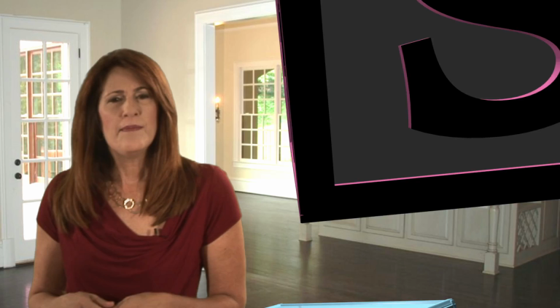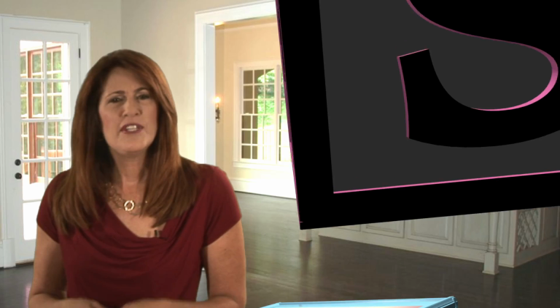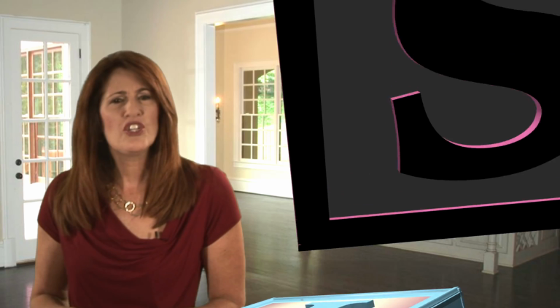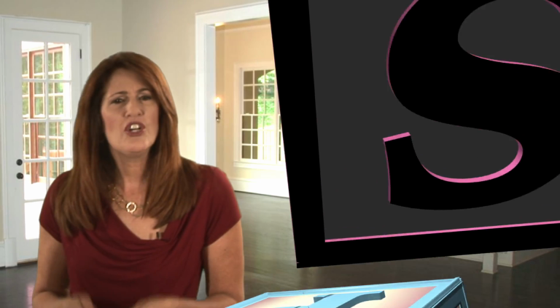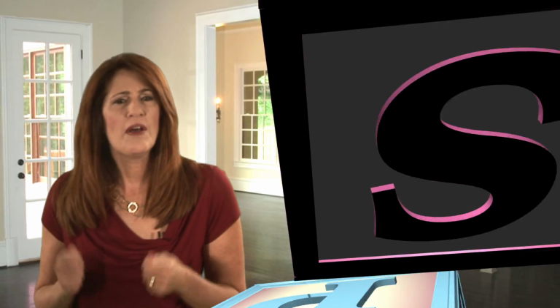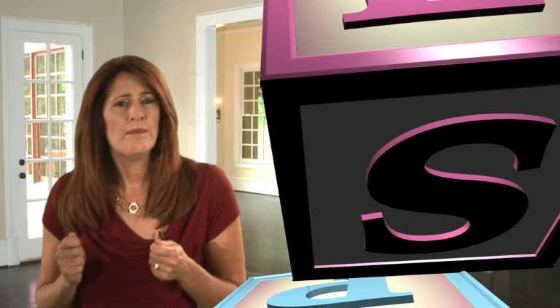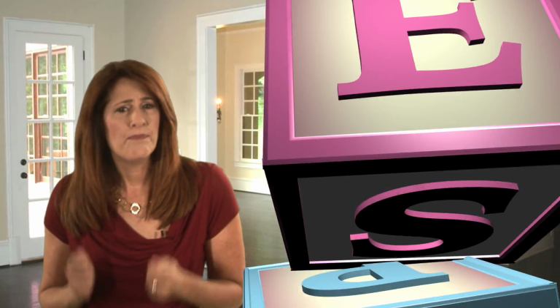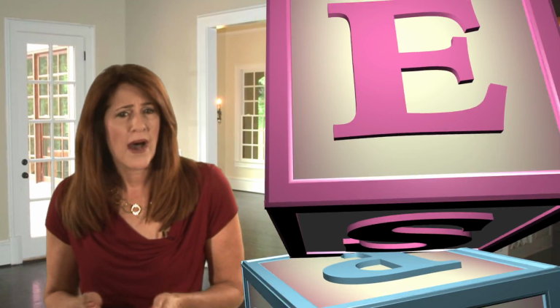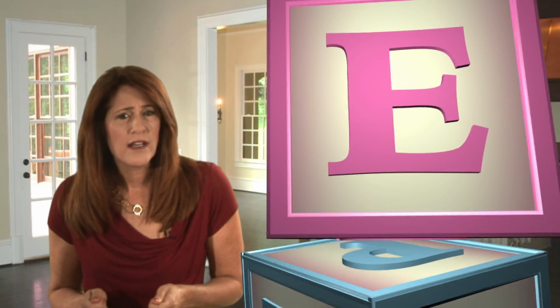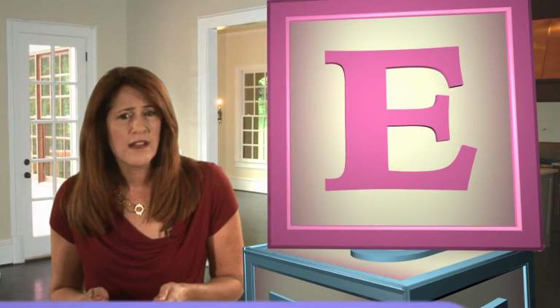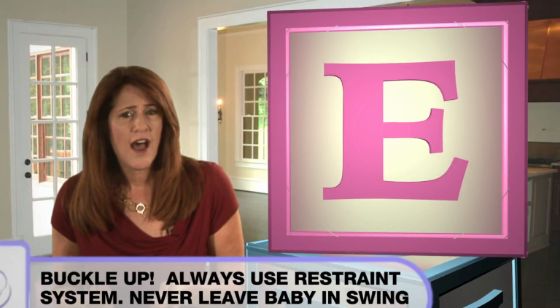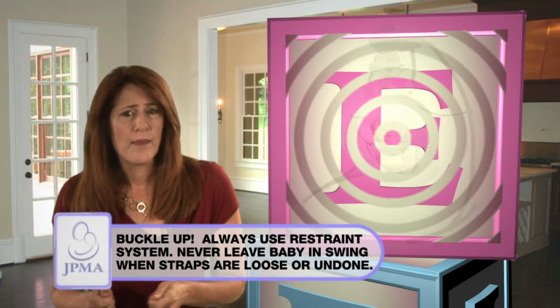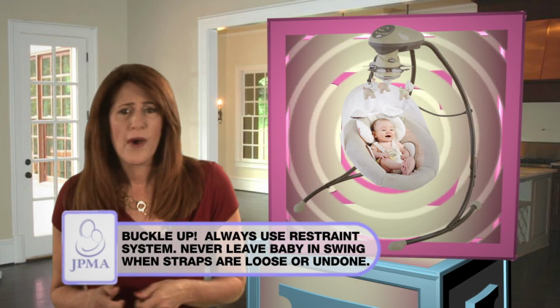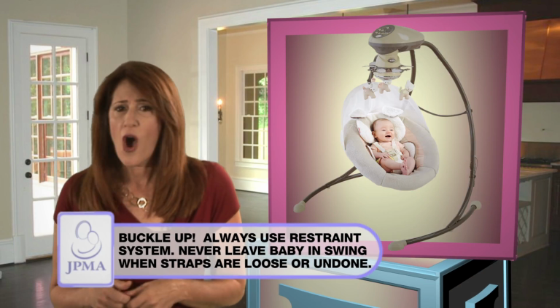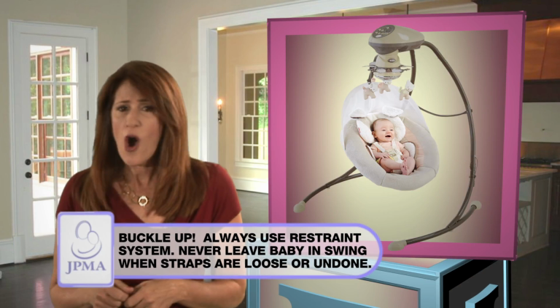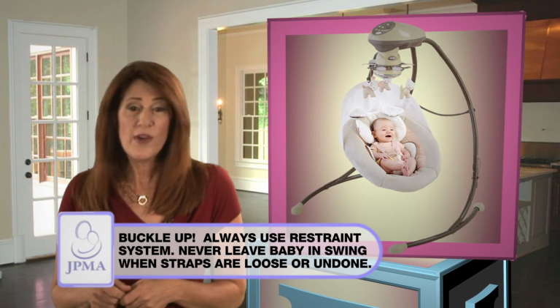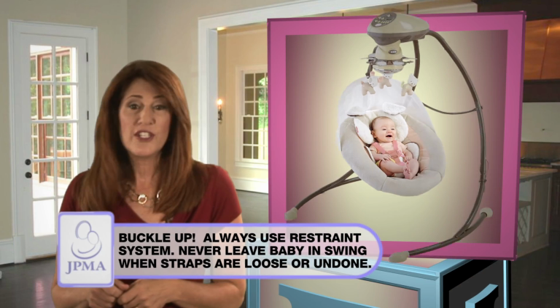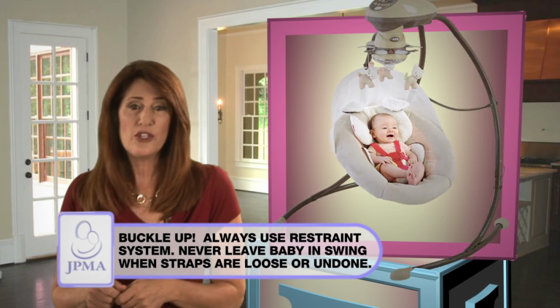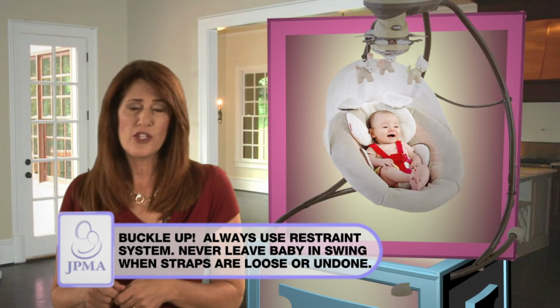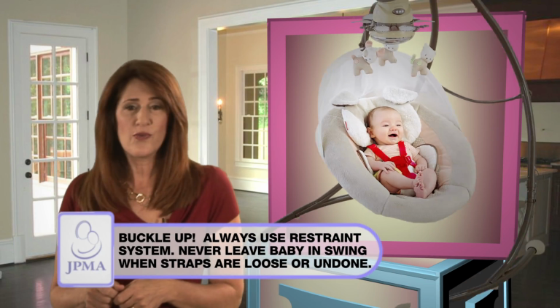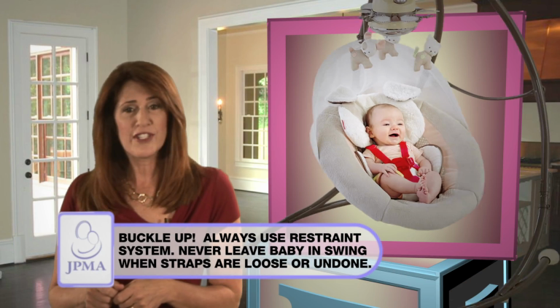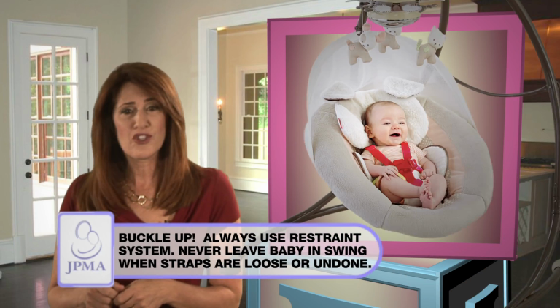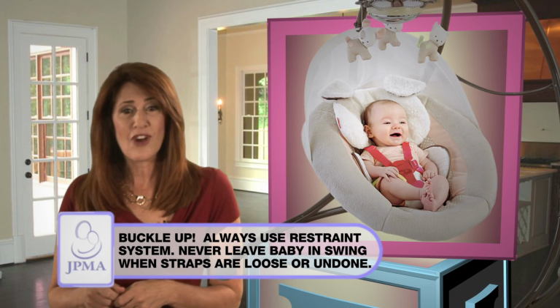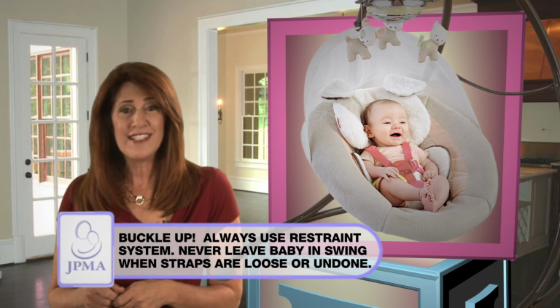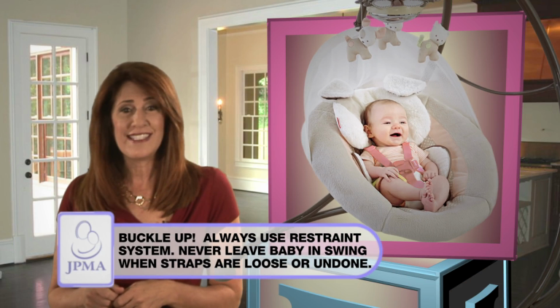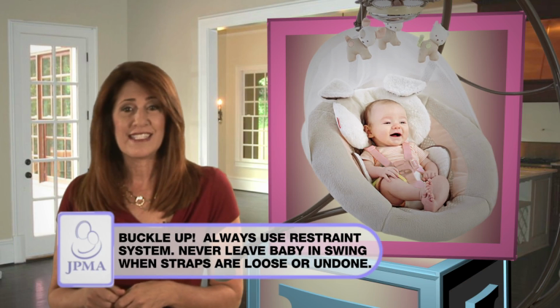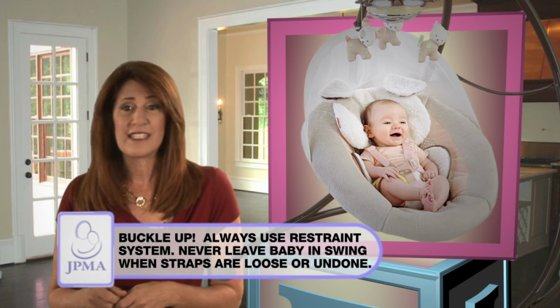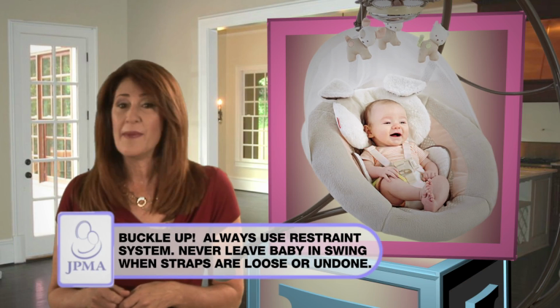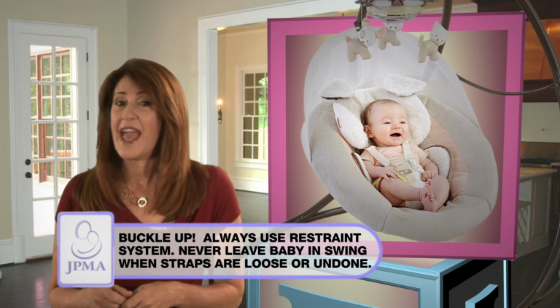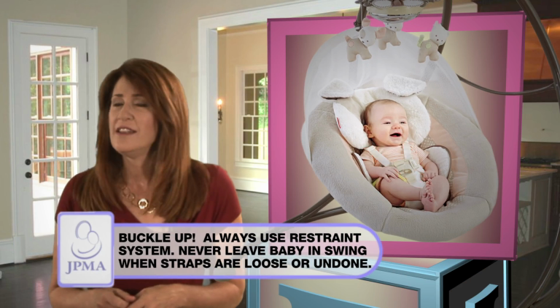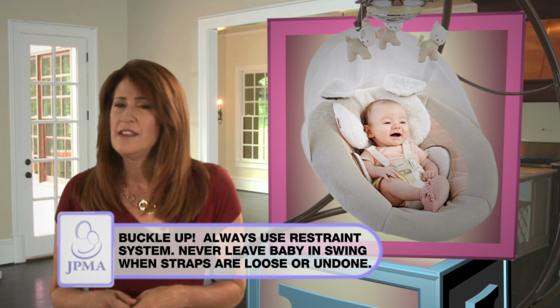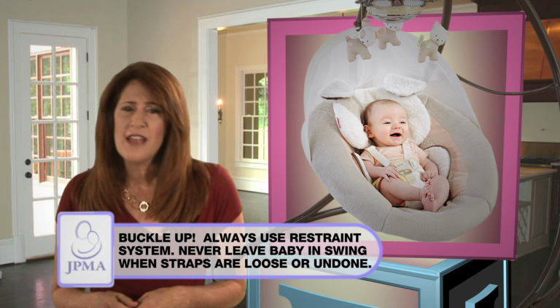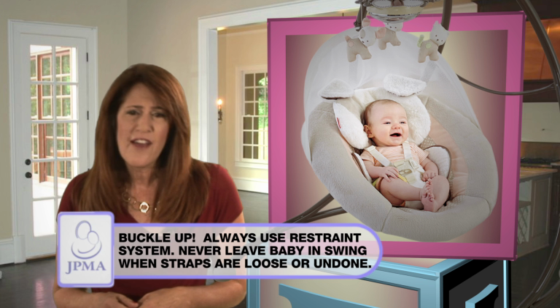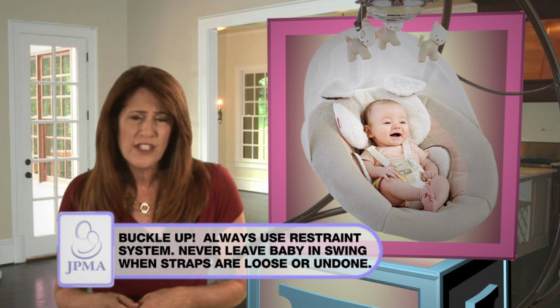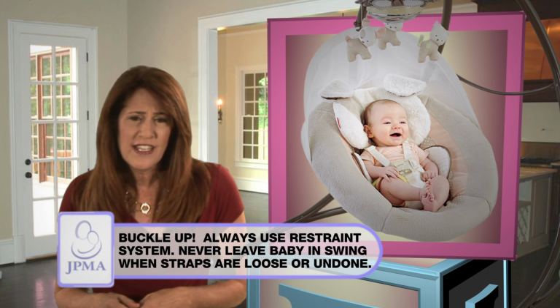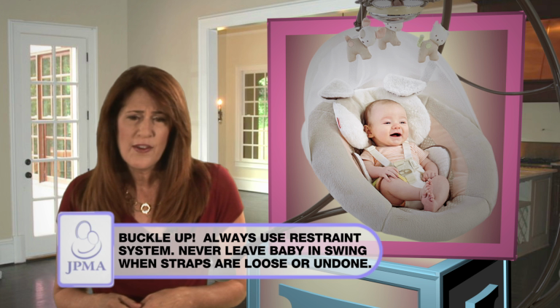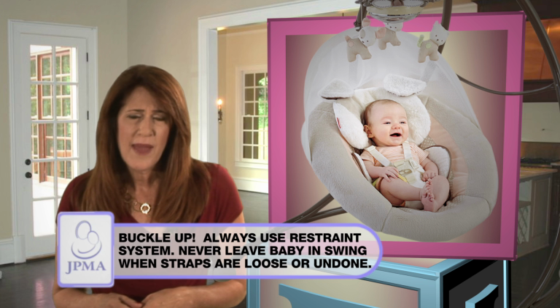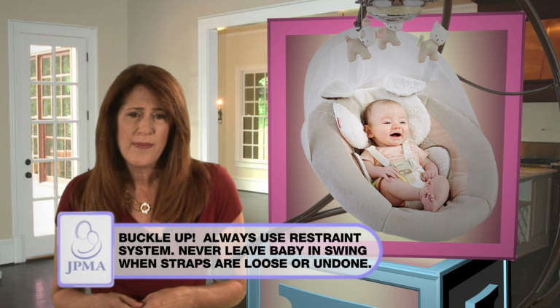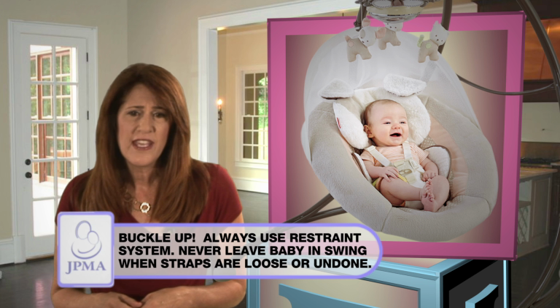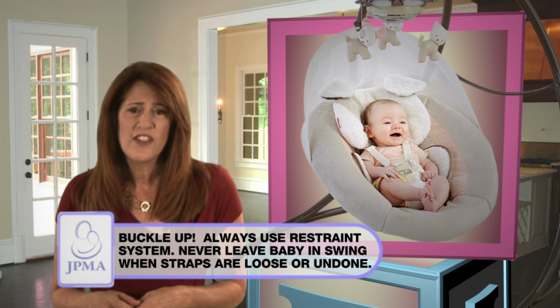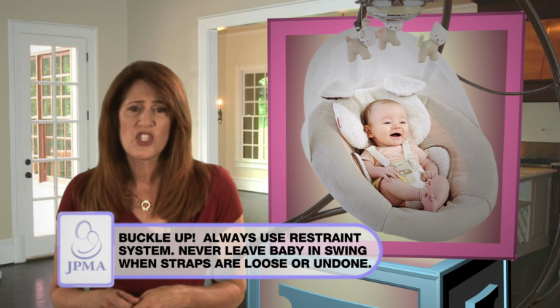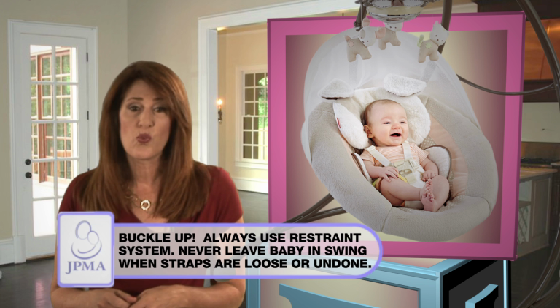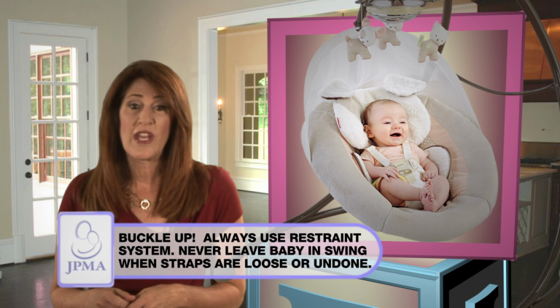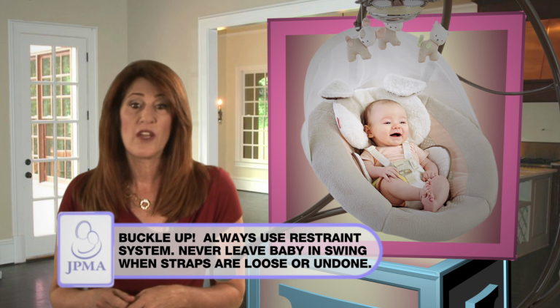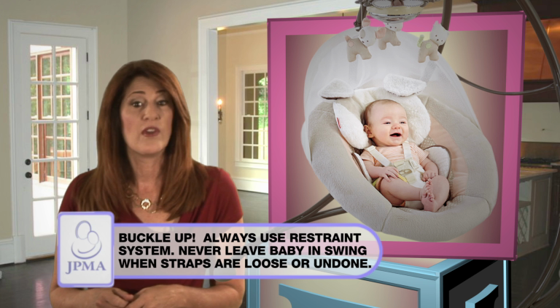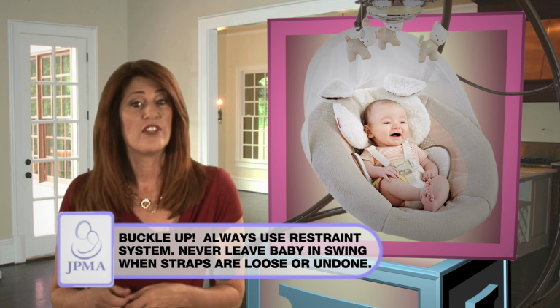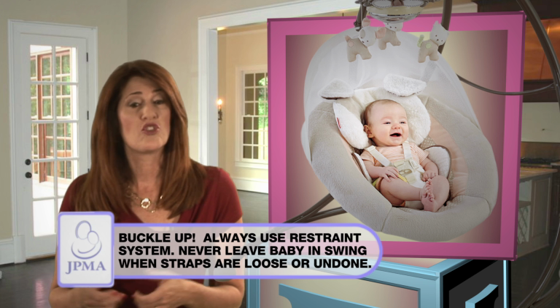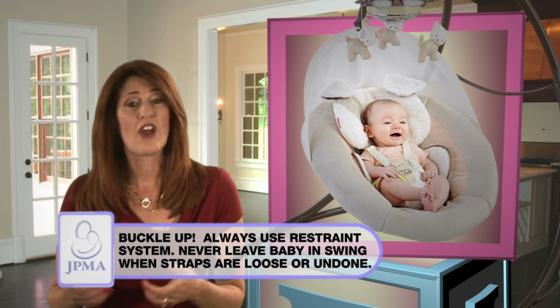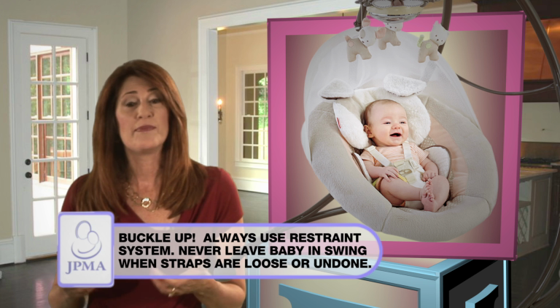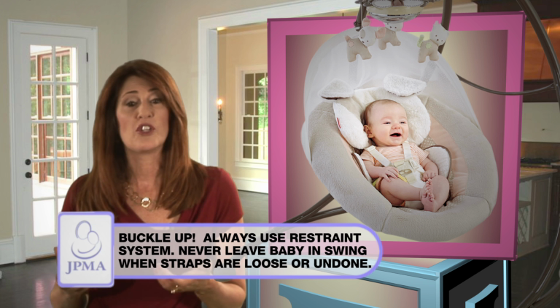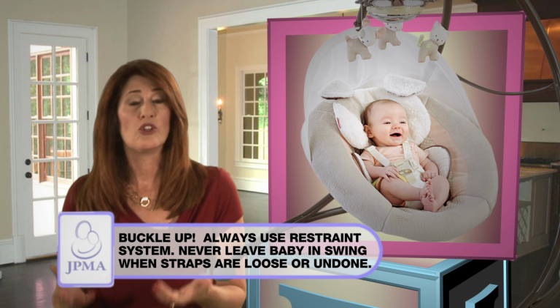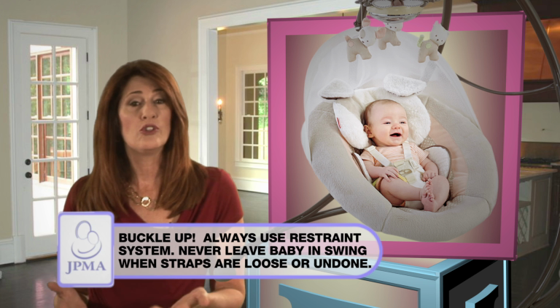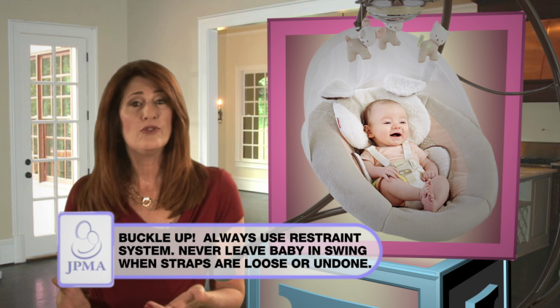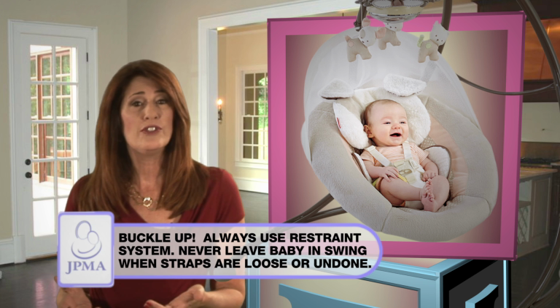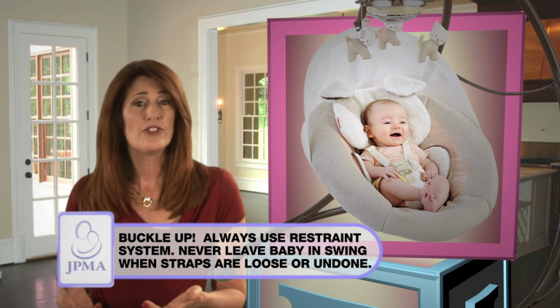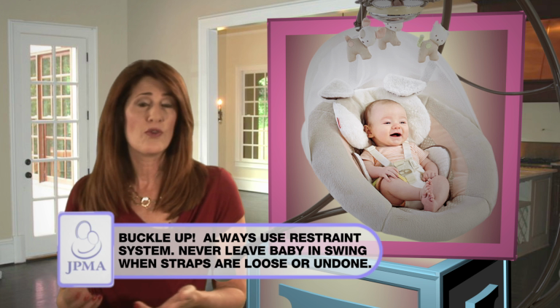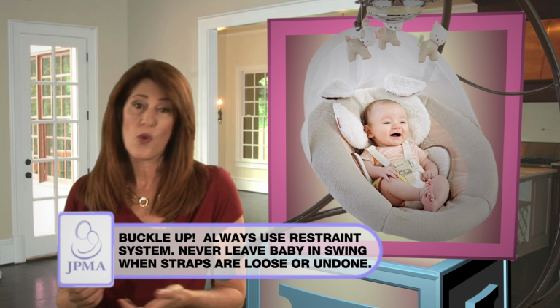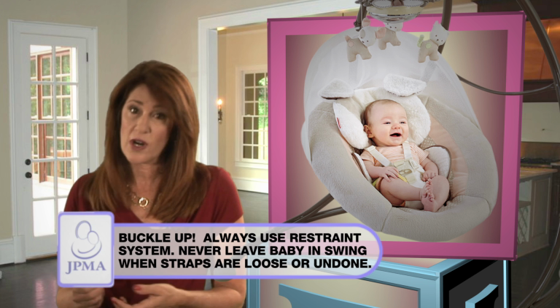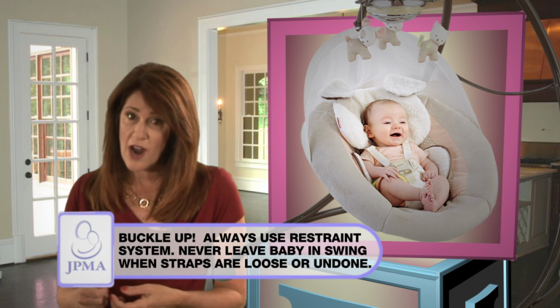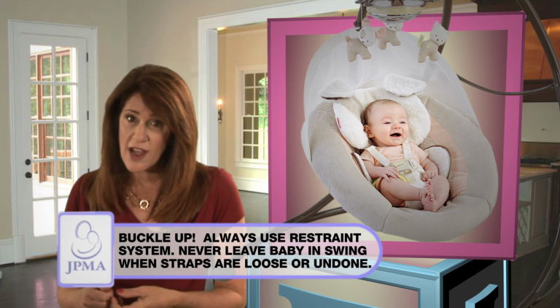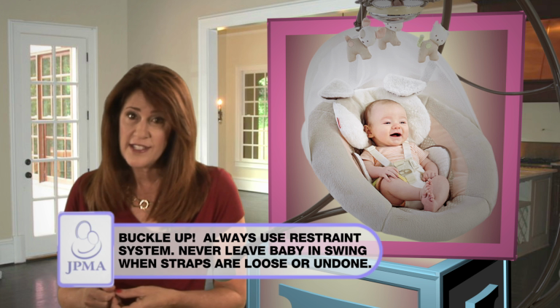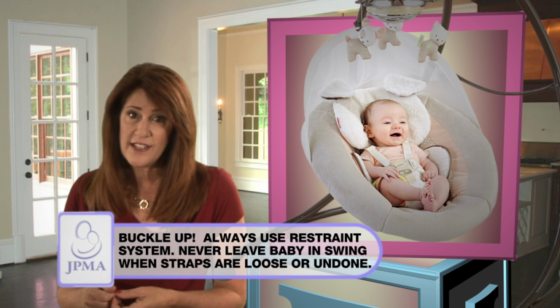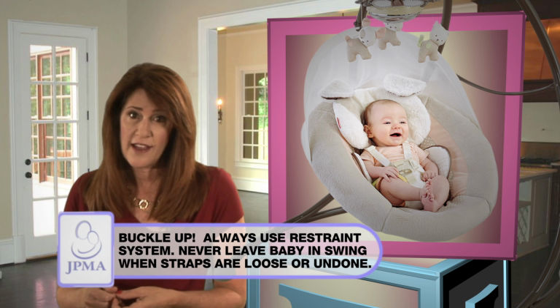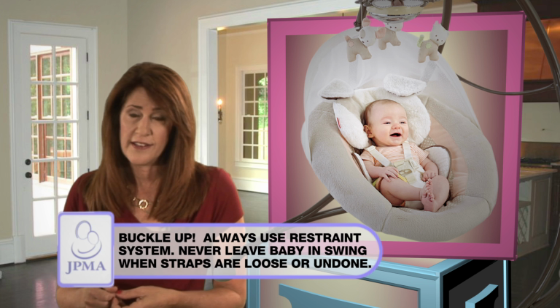Be sure to buckle up. Always use the restraint system and never leave a baby in the swing when the straps are loose or undone.